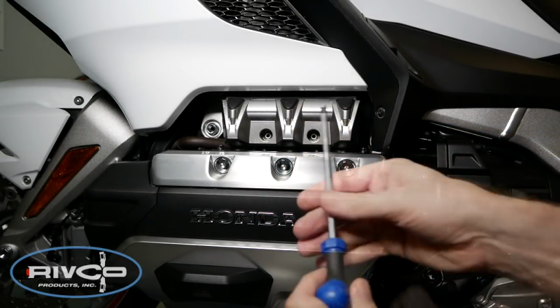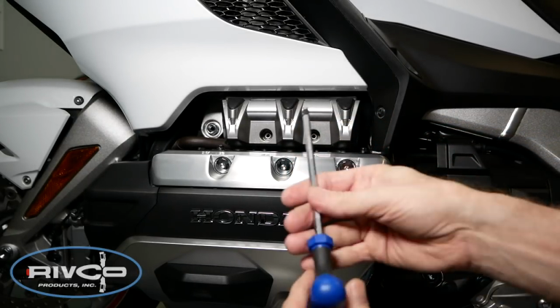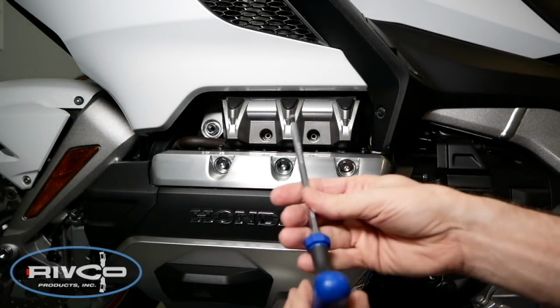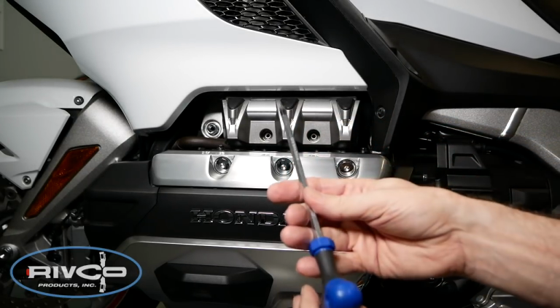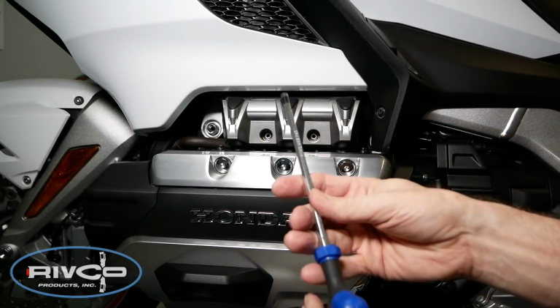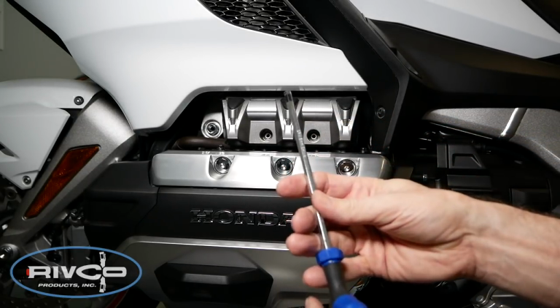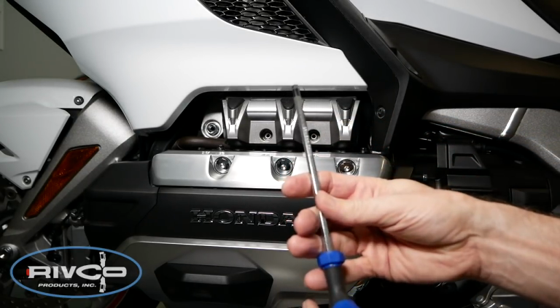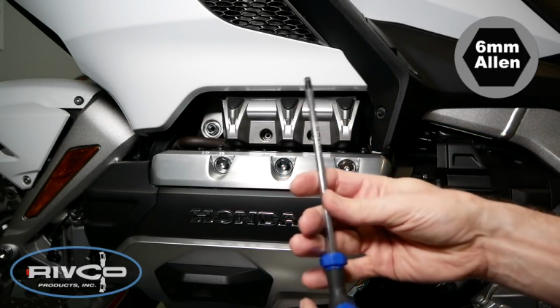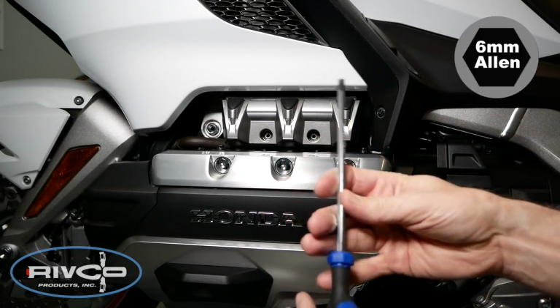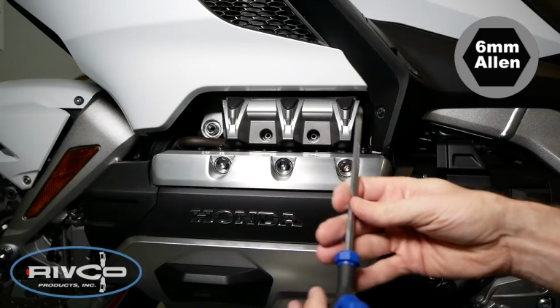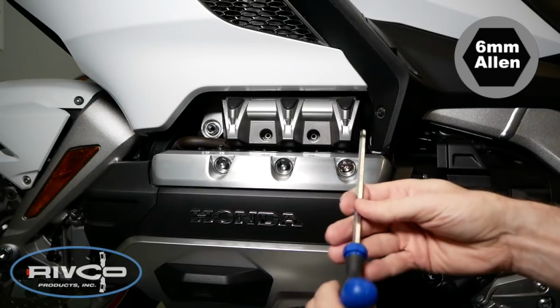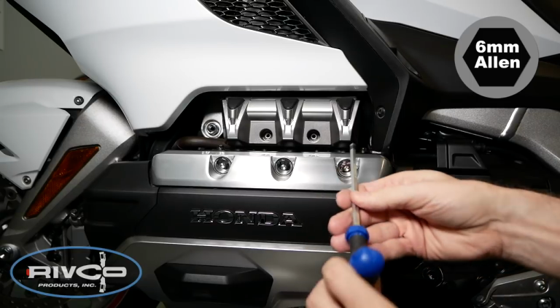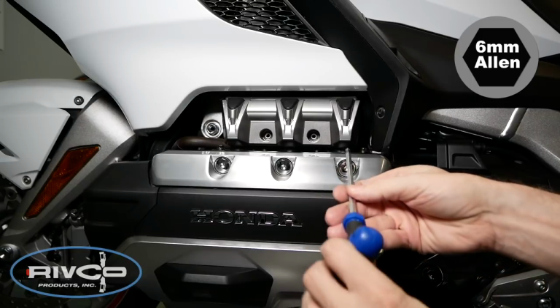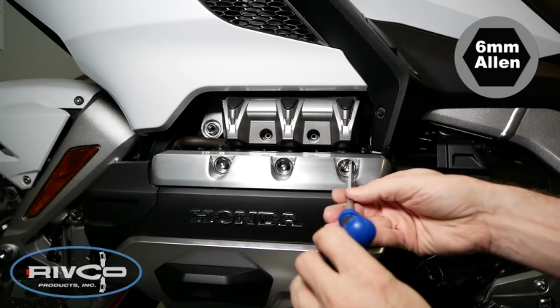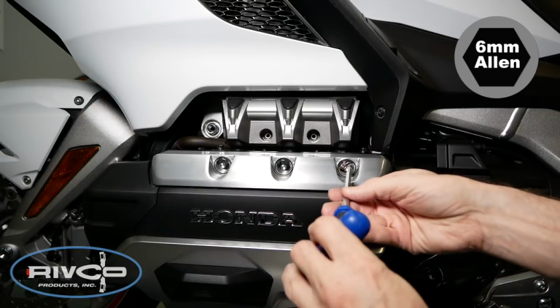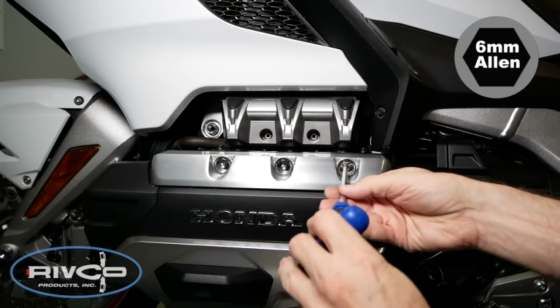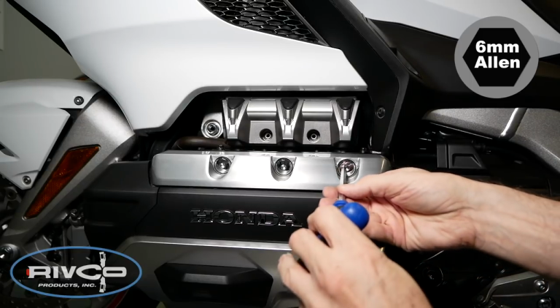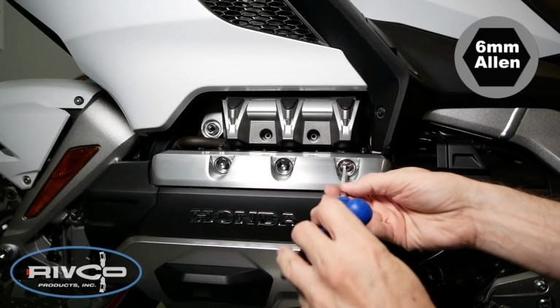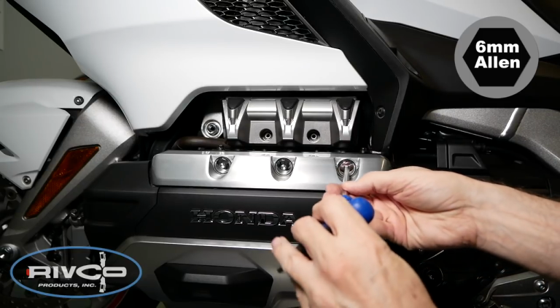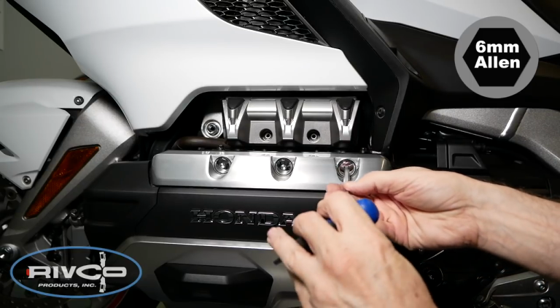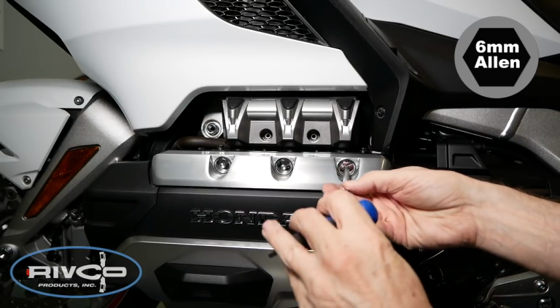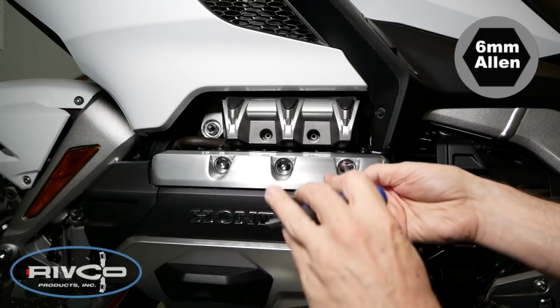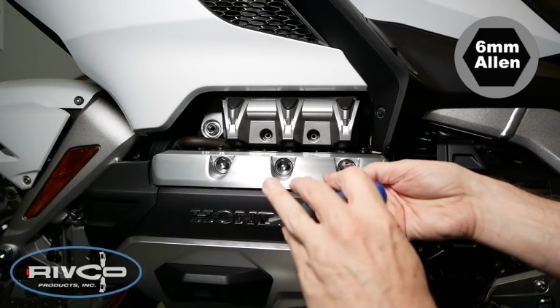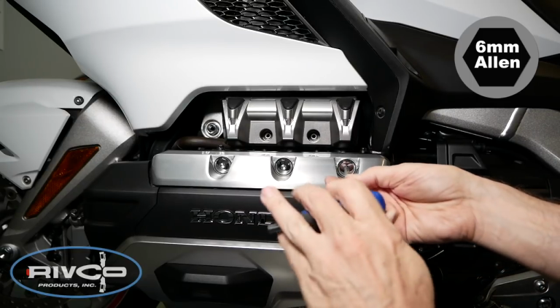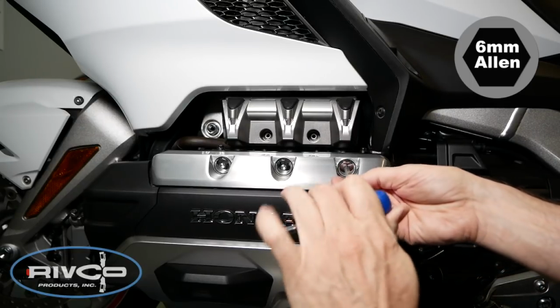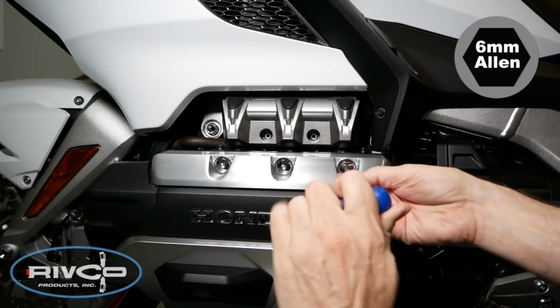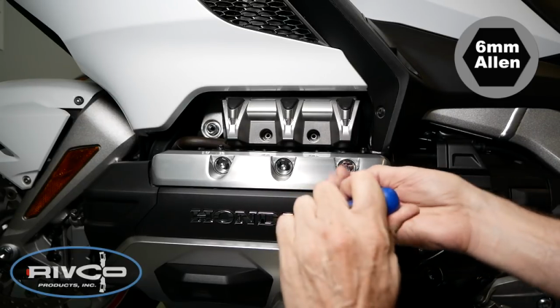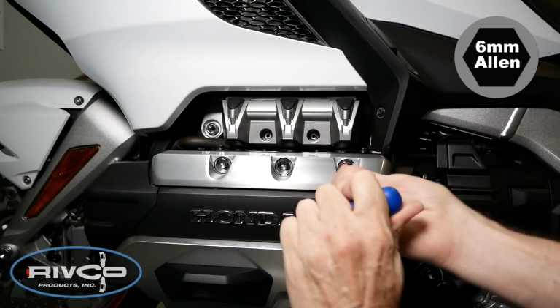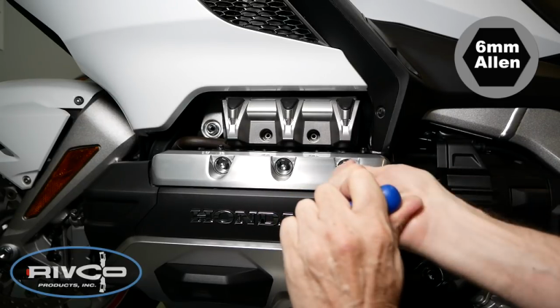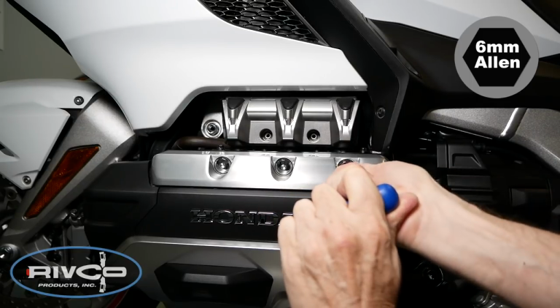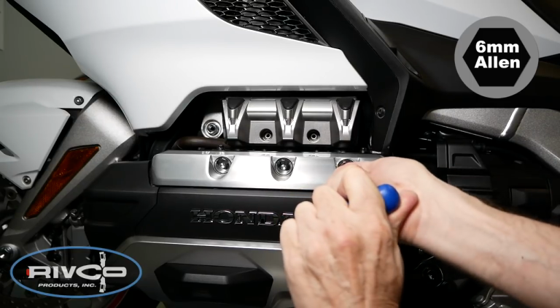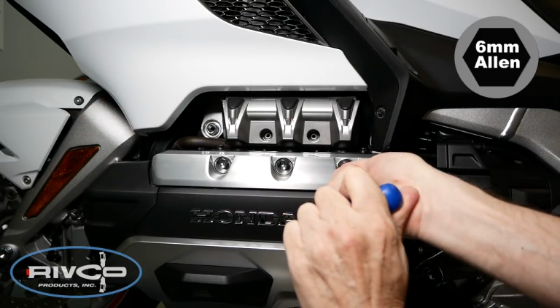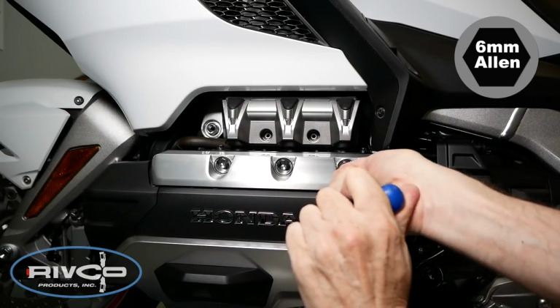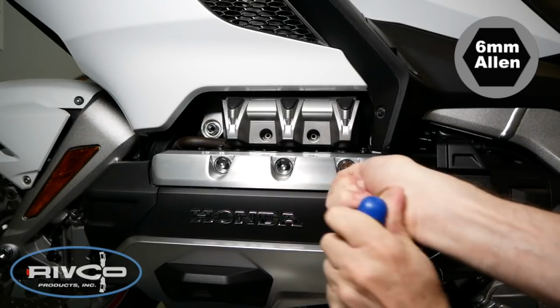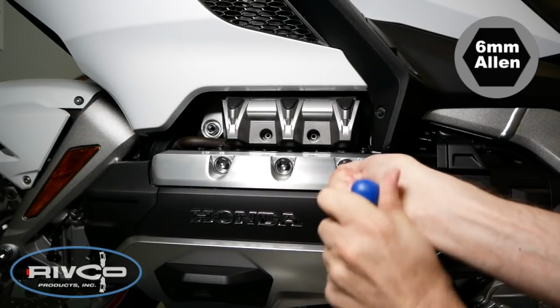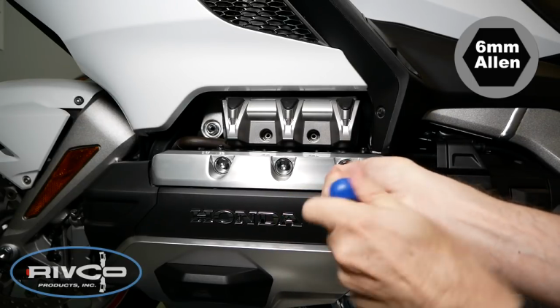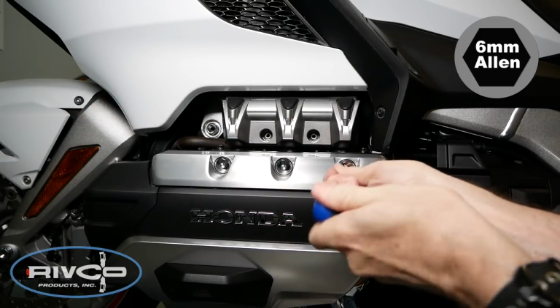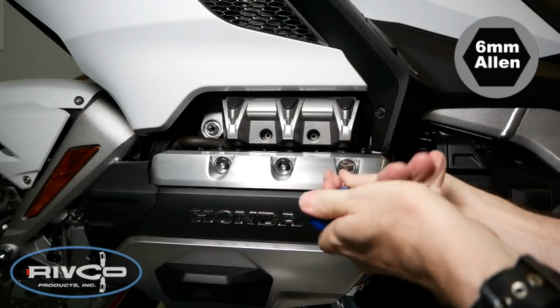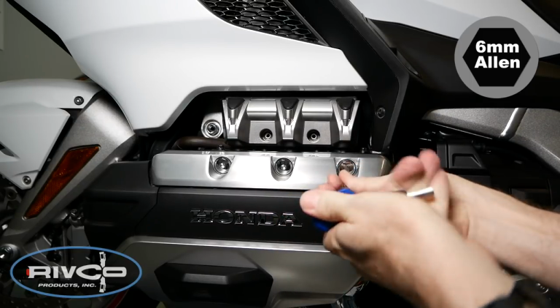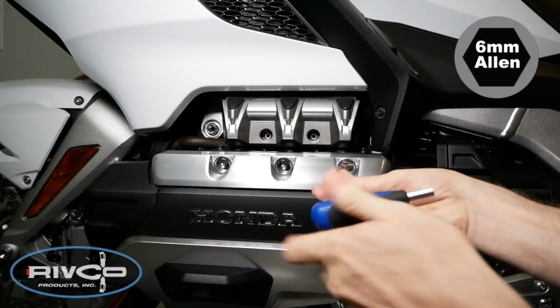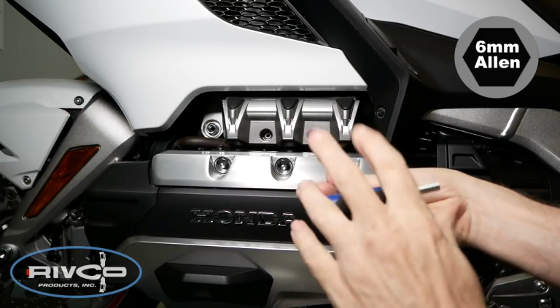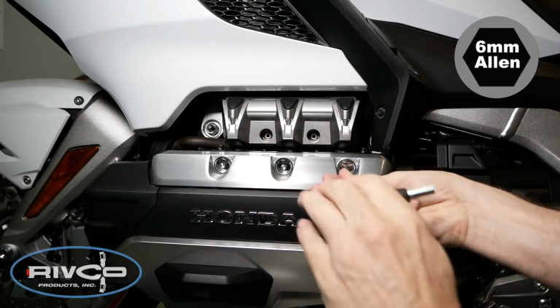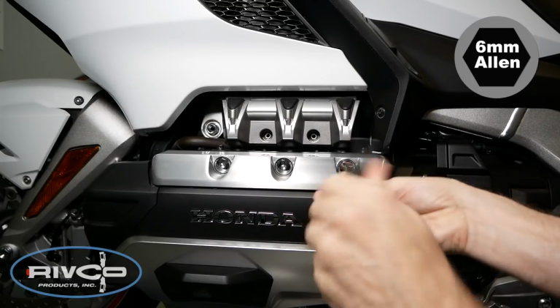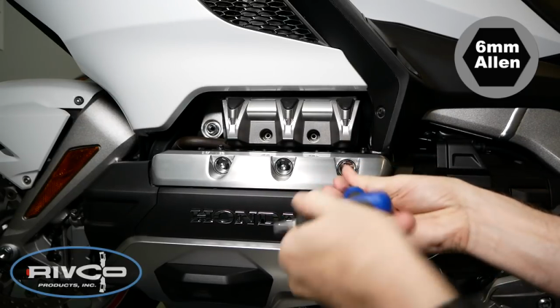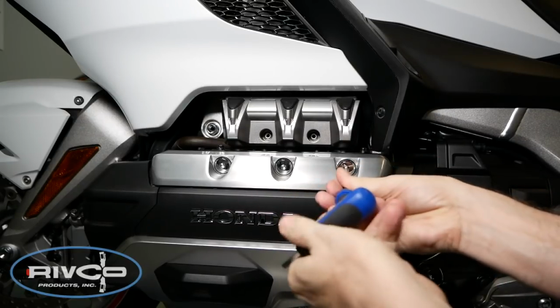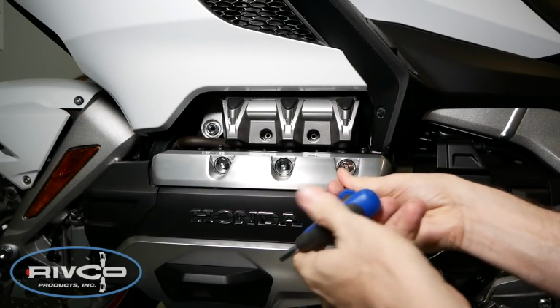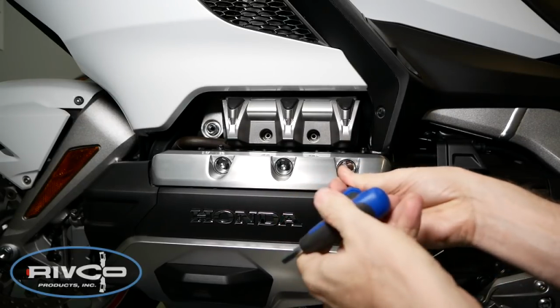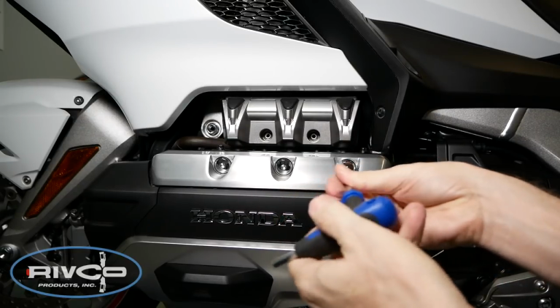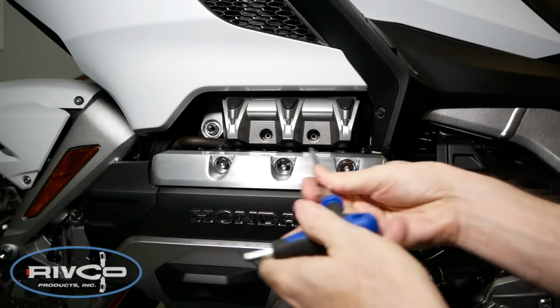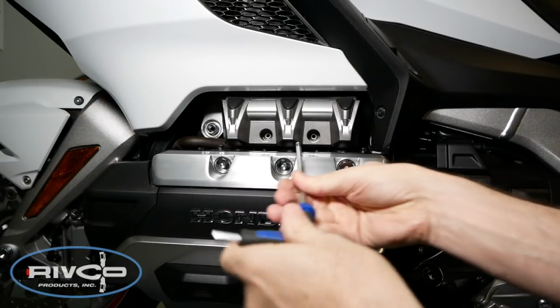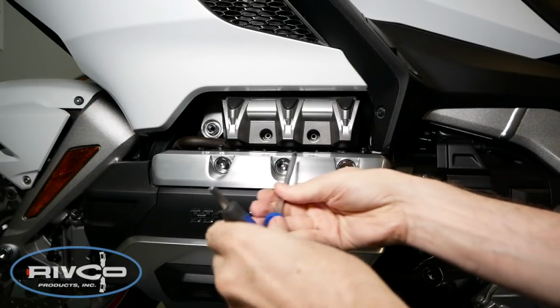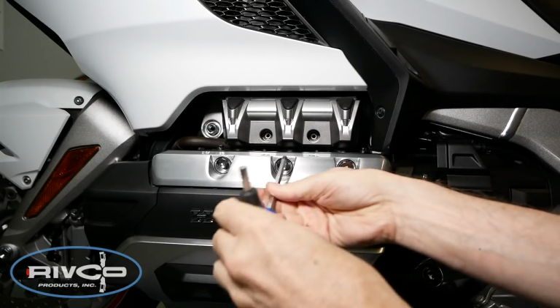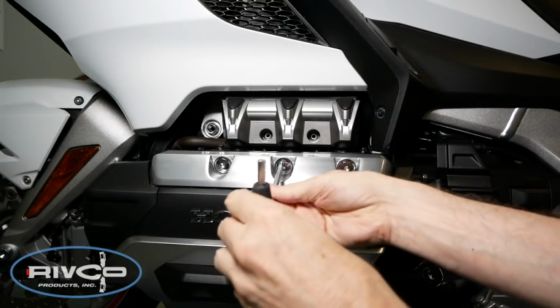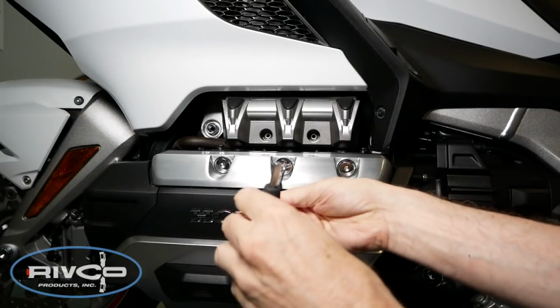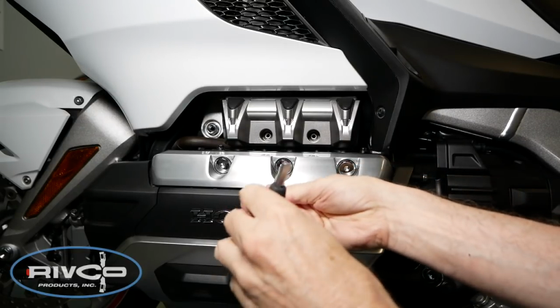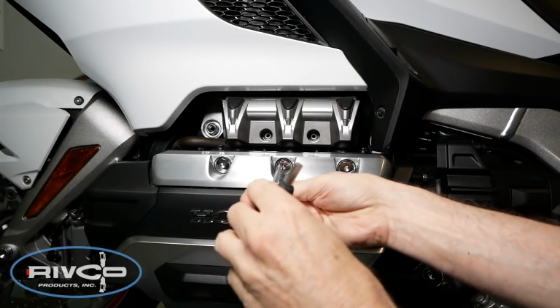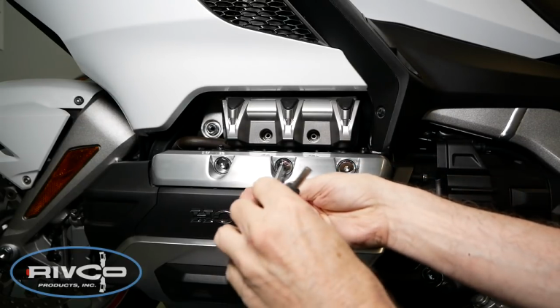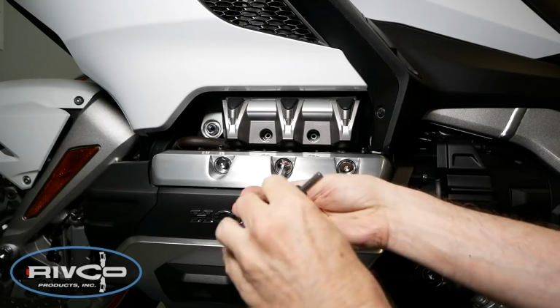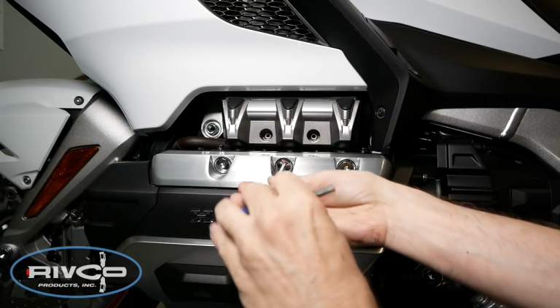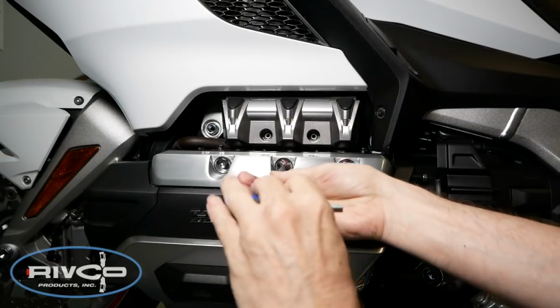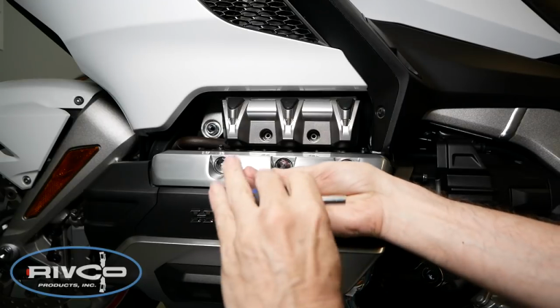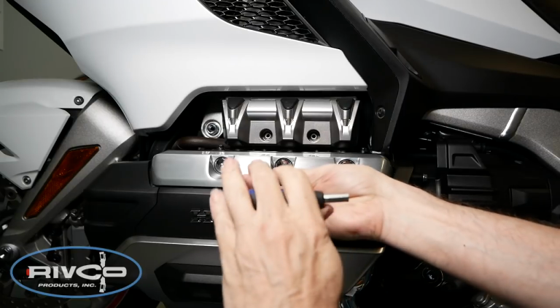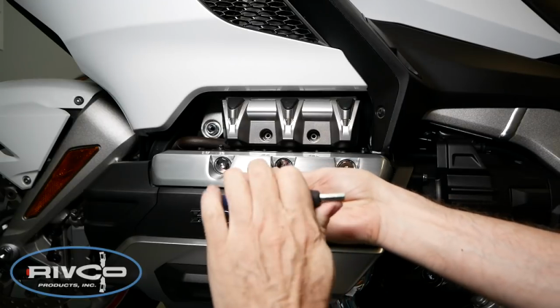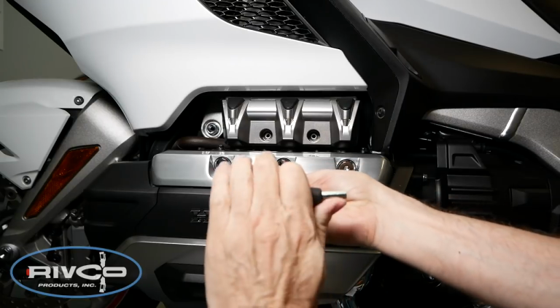Using a 6mm Allen wrench or socket, remove the three valve cover bolts as shown.